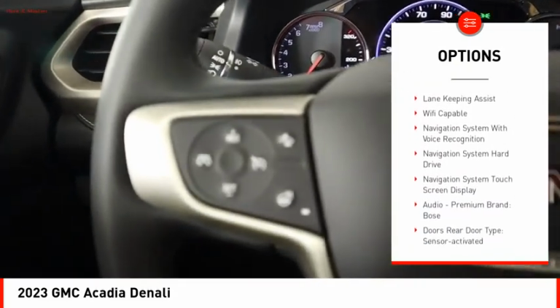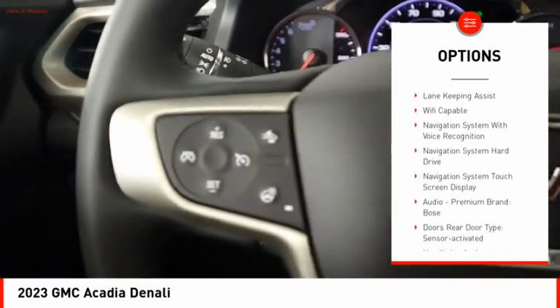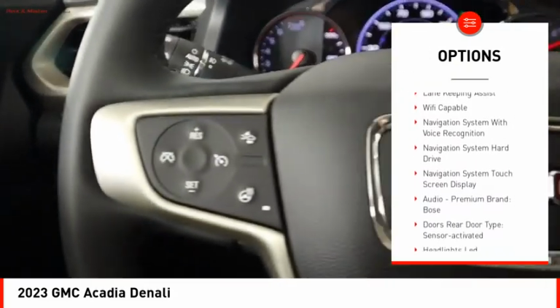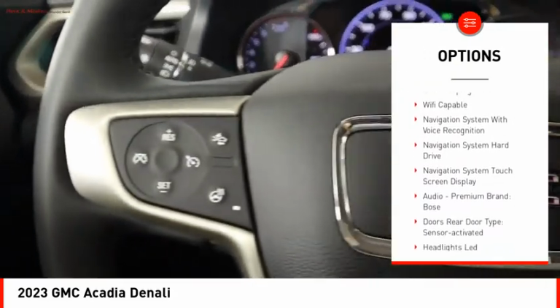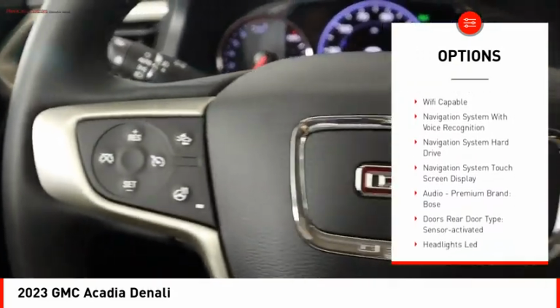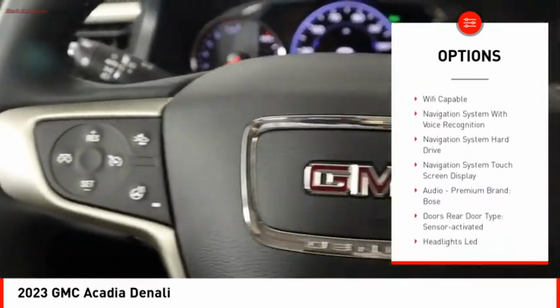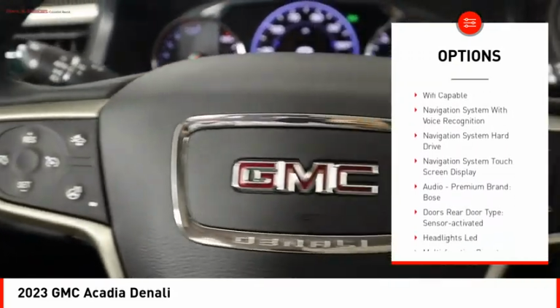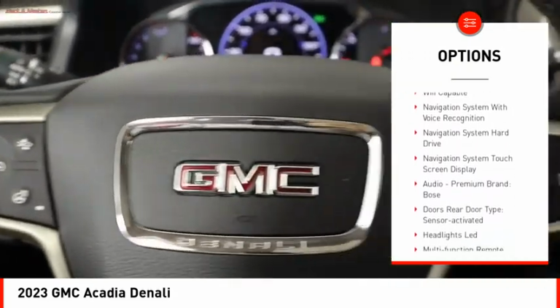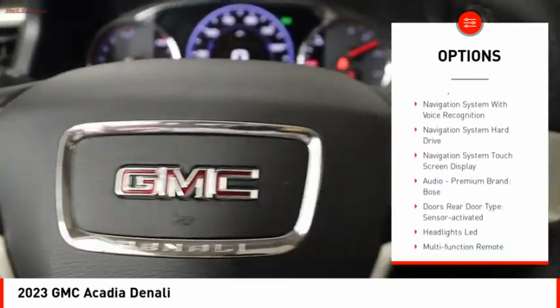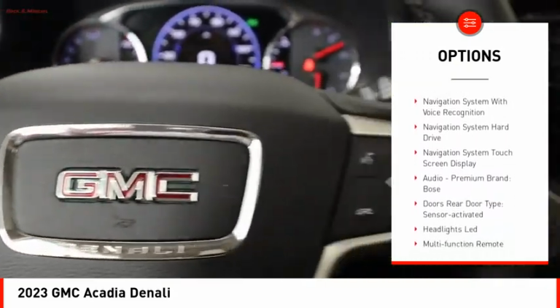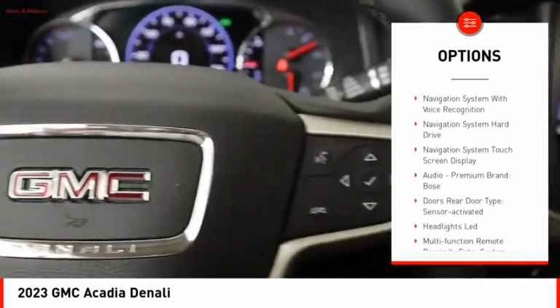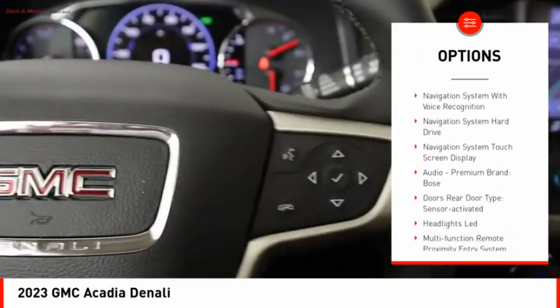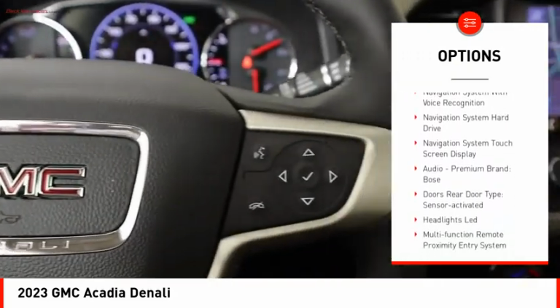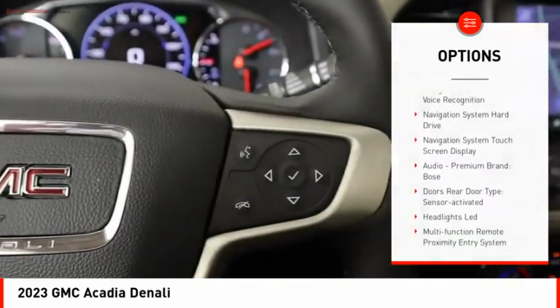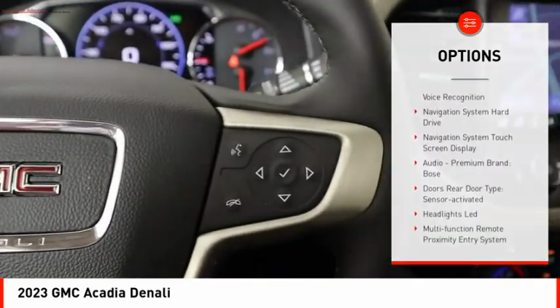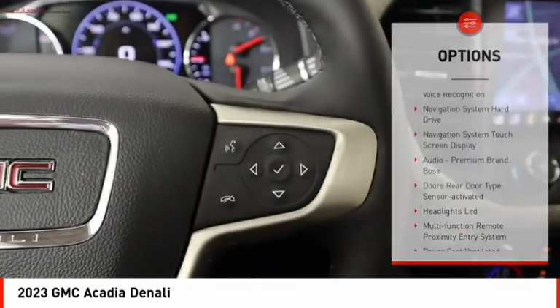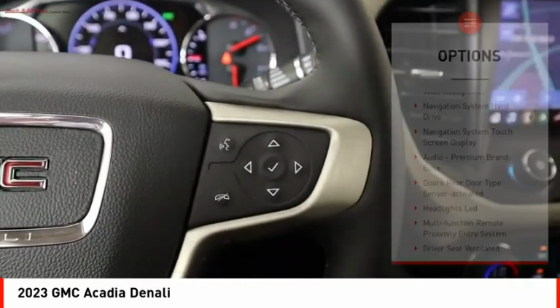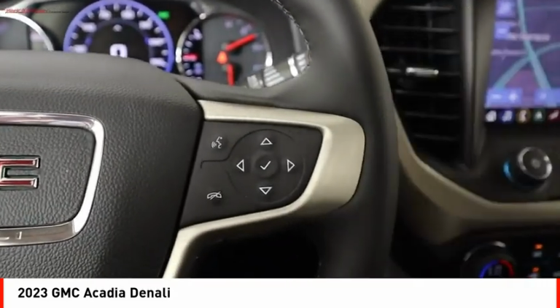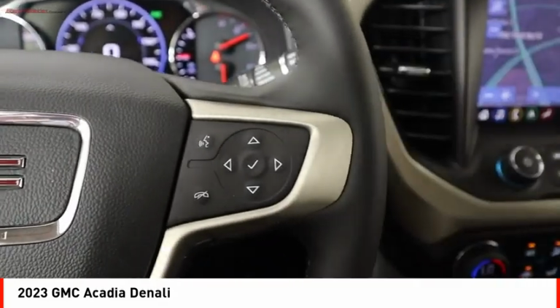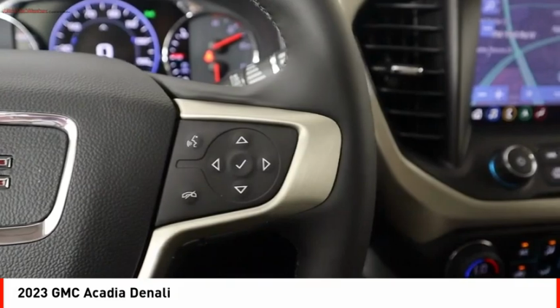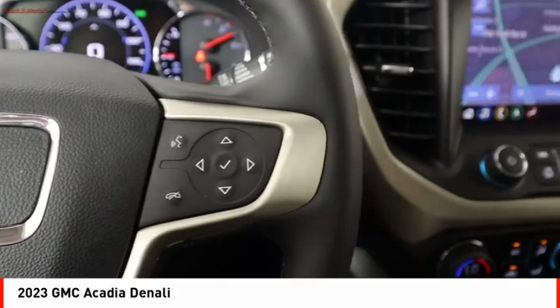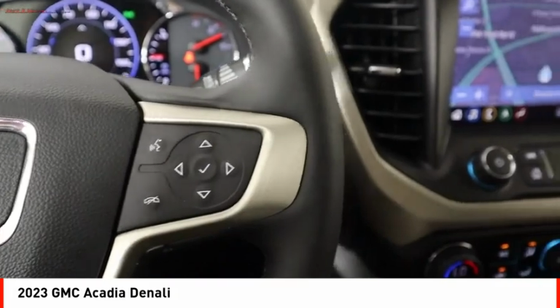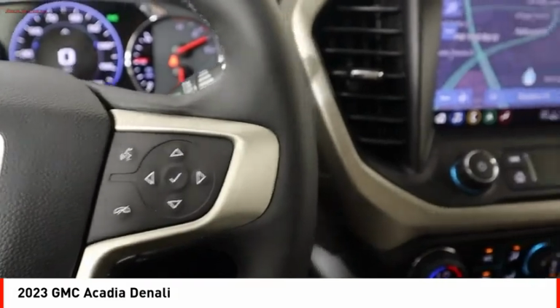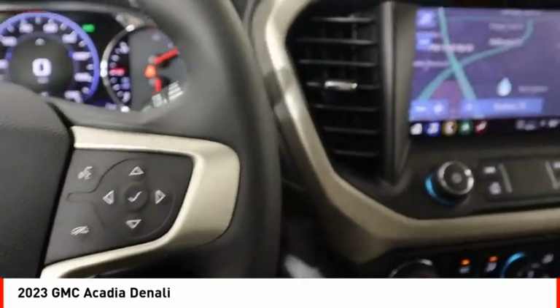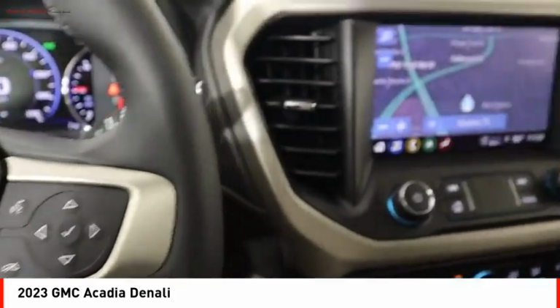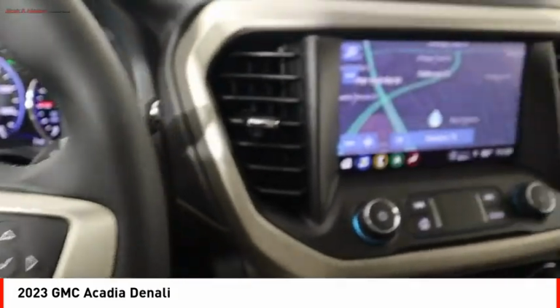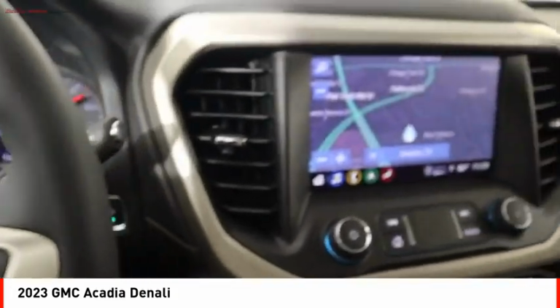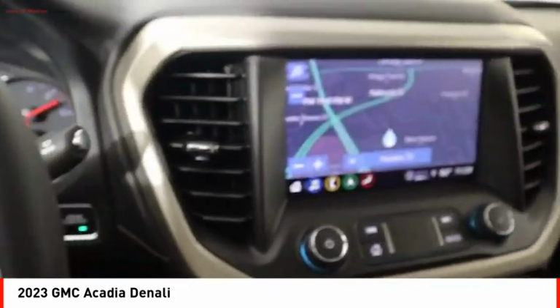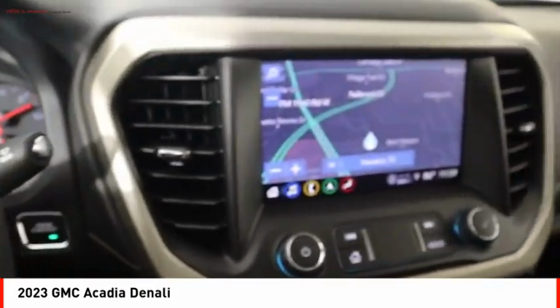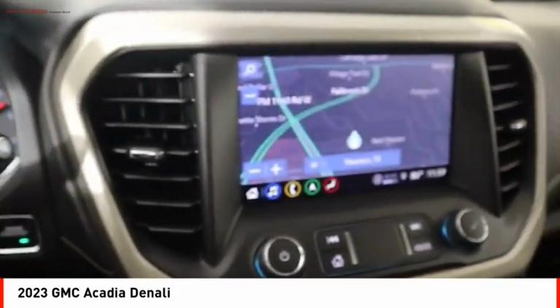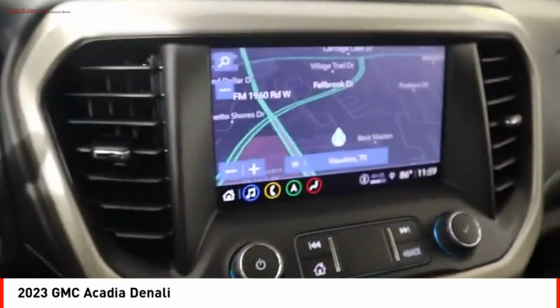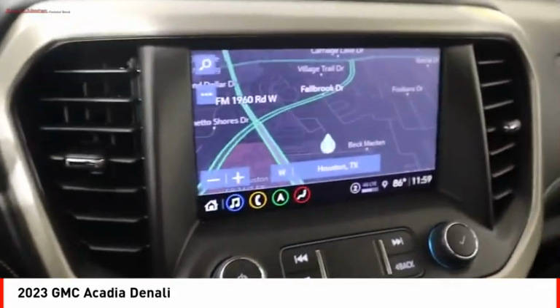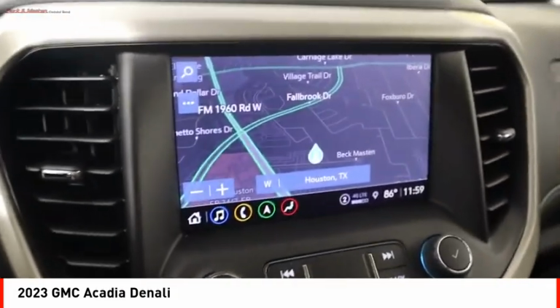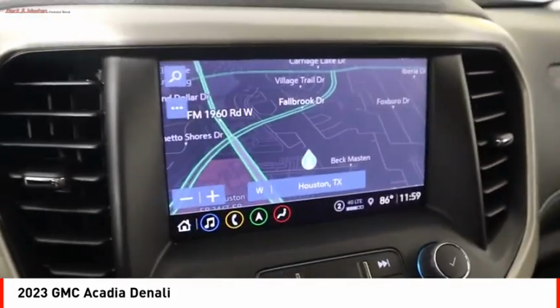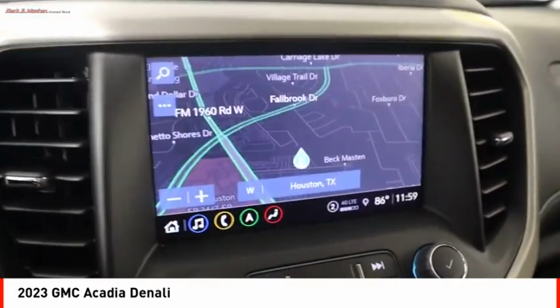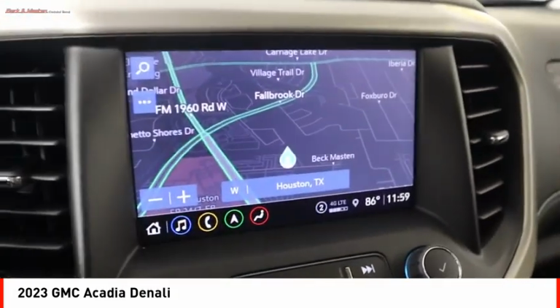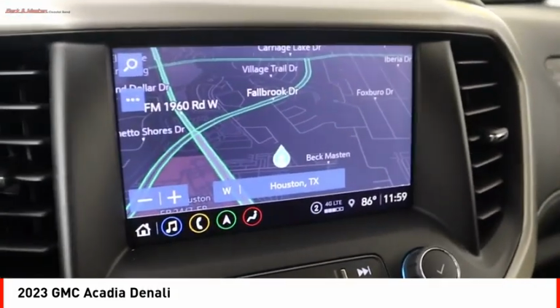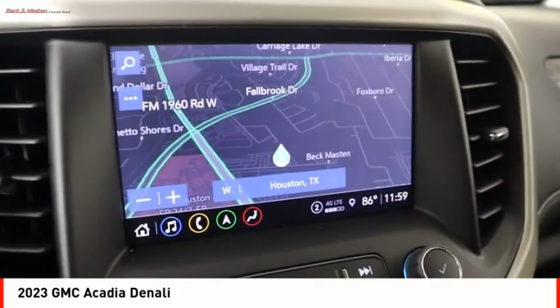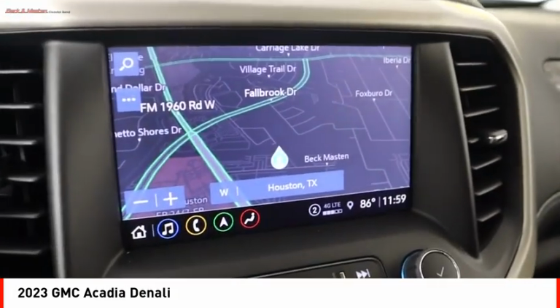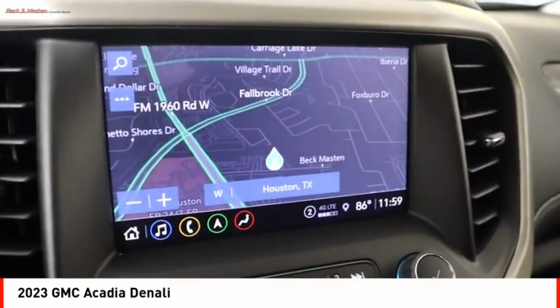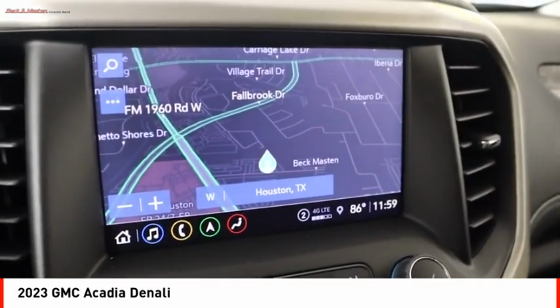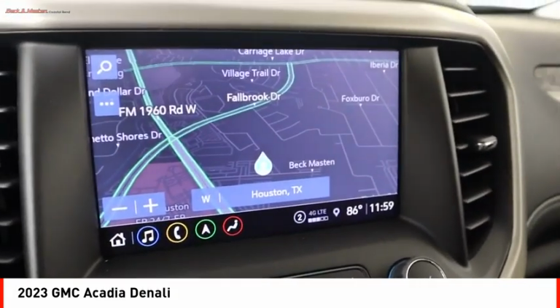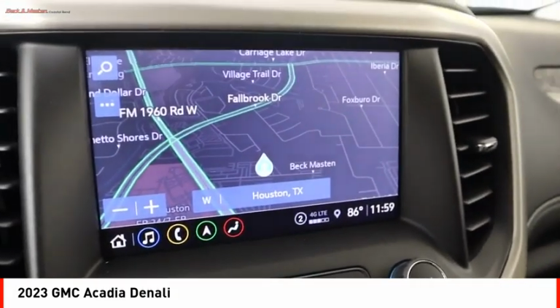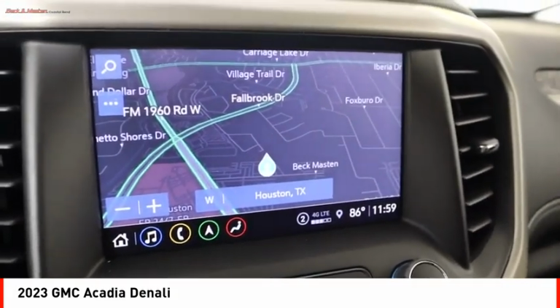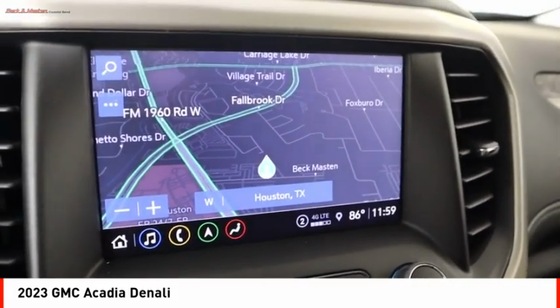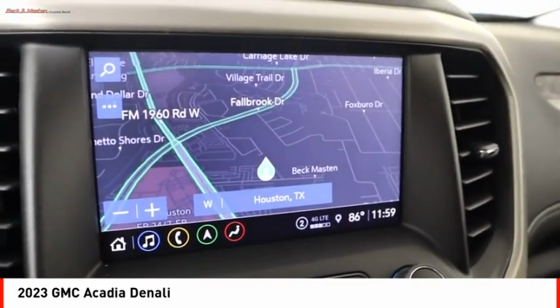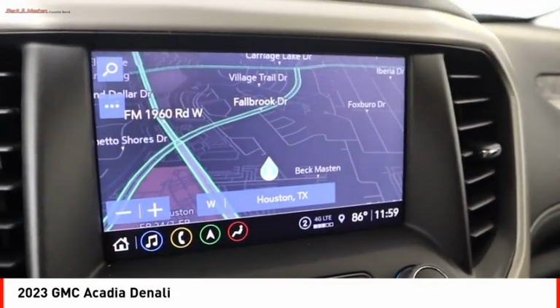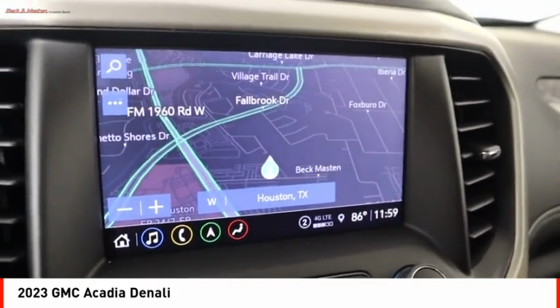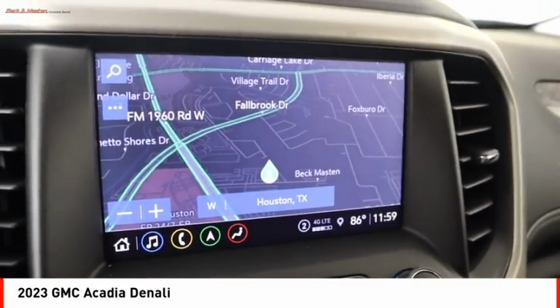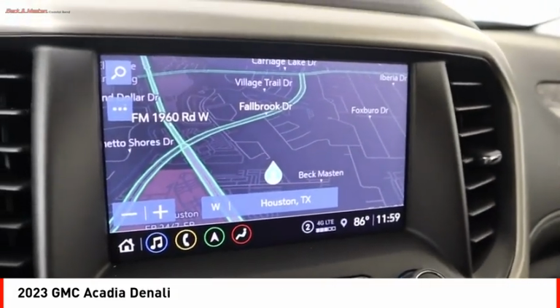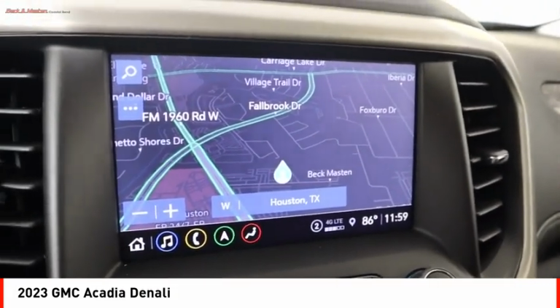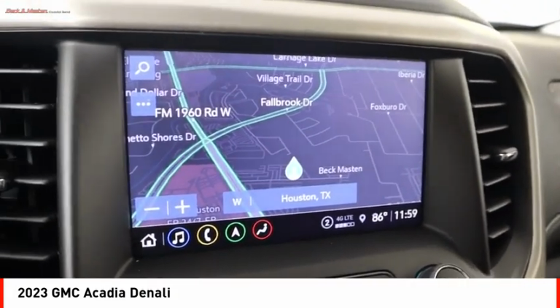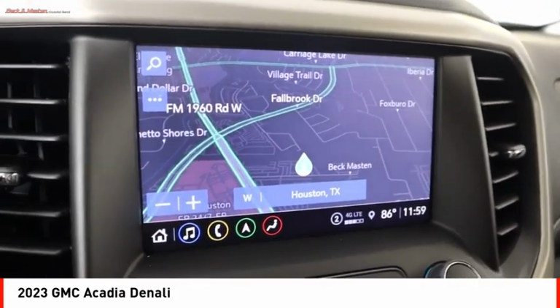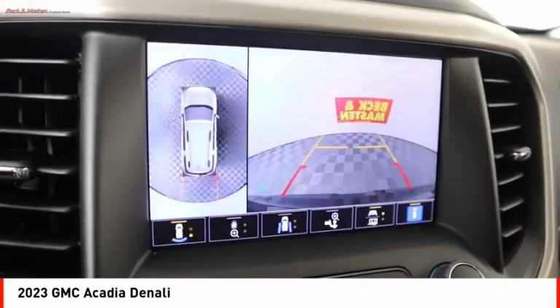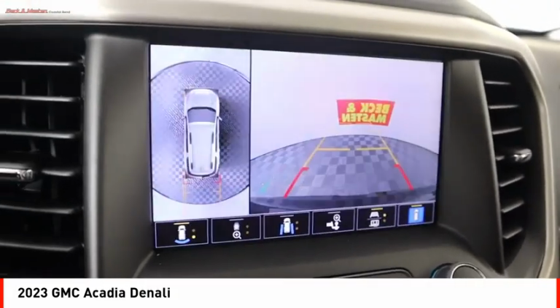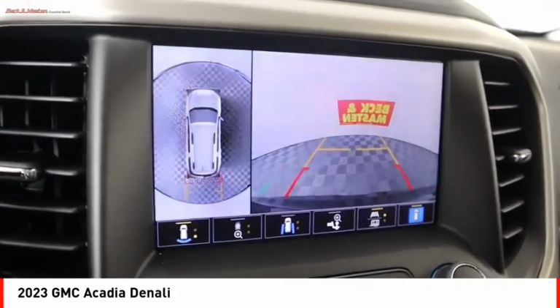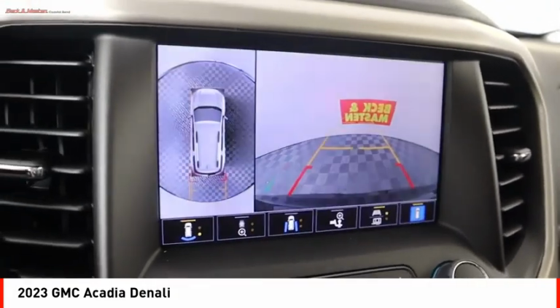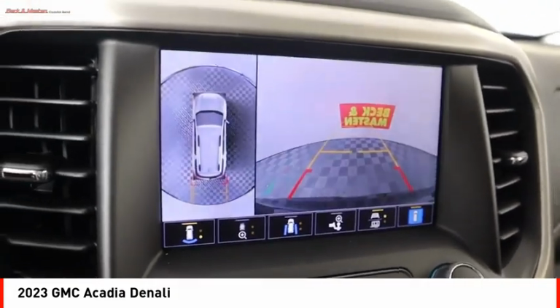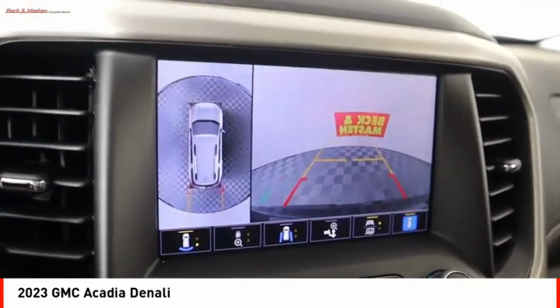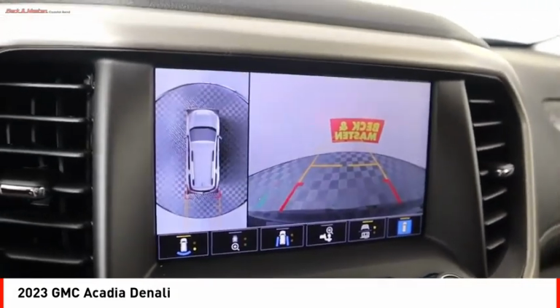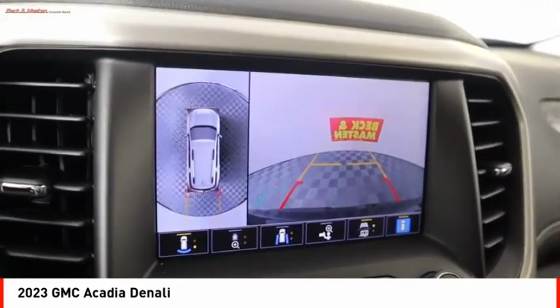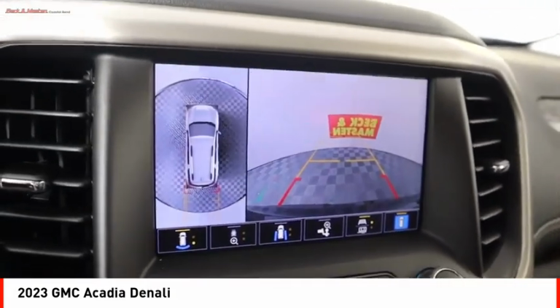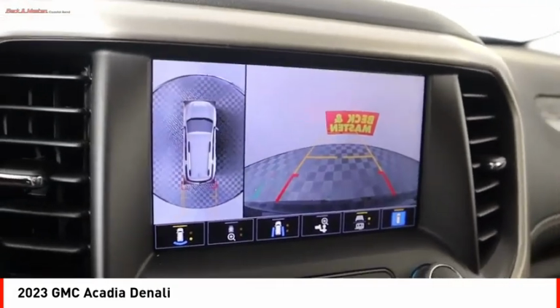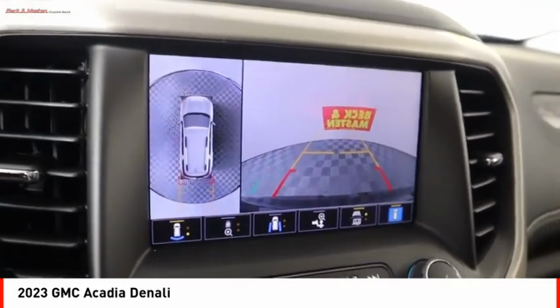Braking assist, power brakes, ambient lighting, voice activated navigation system, and rear view camera.